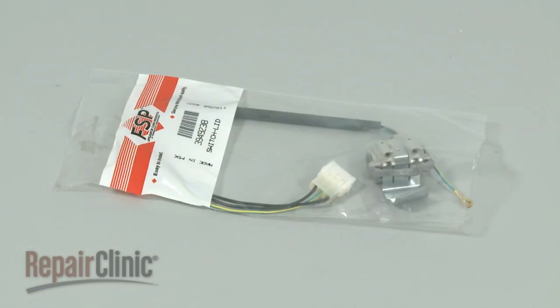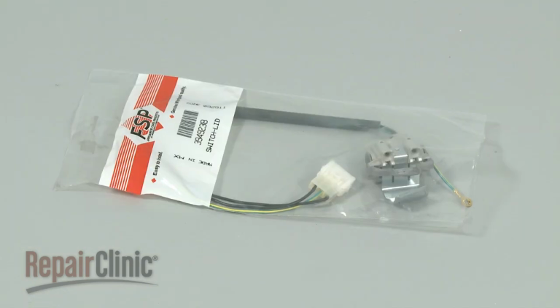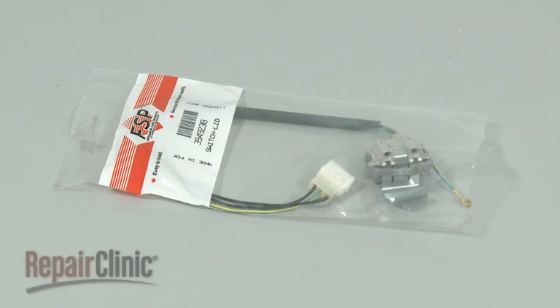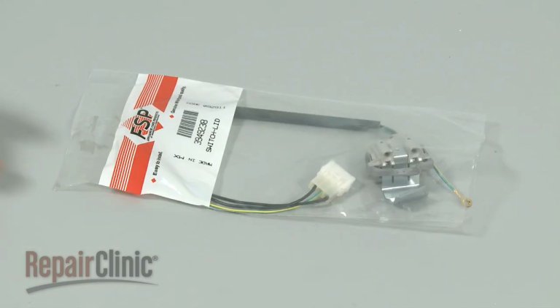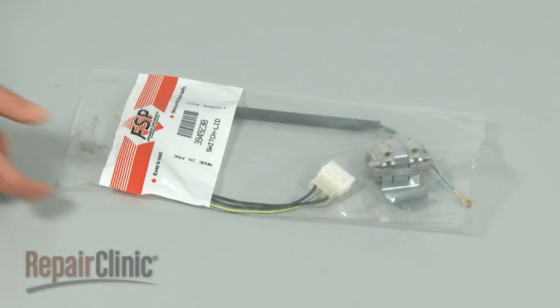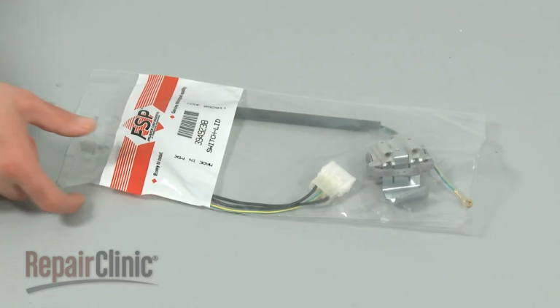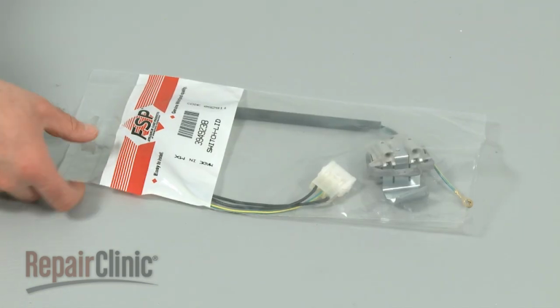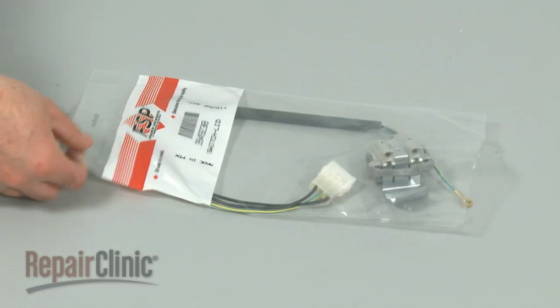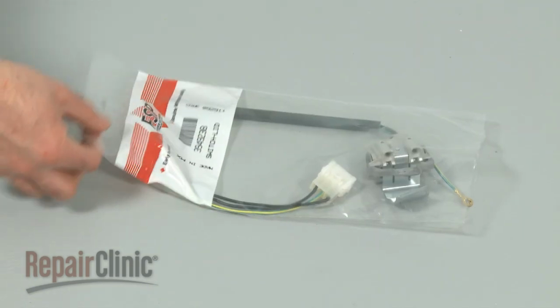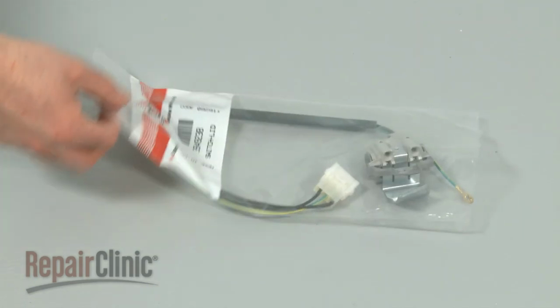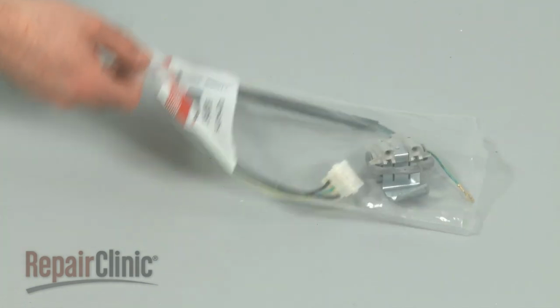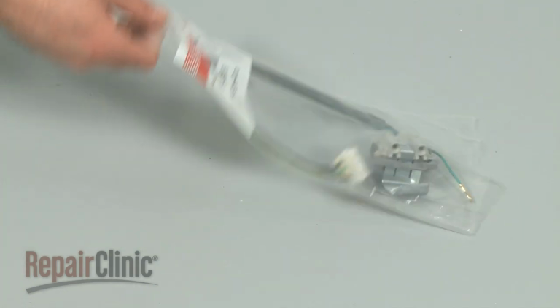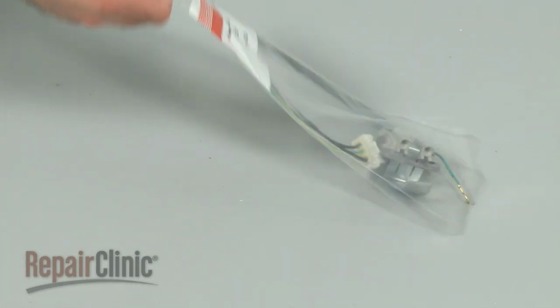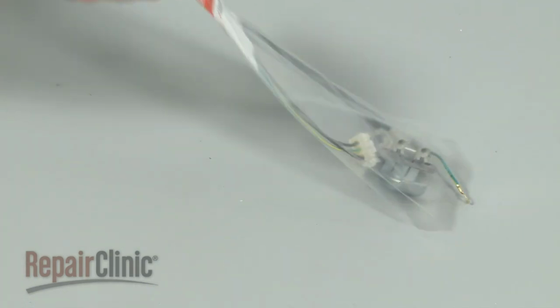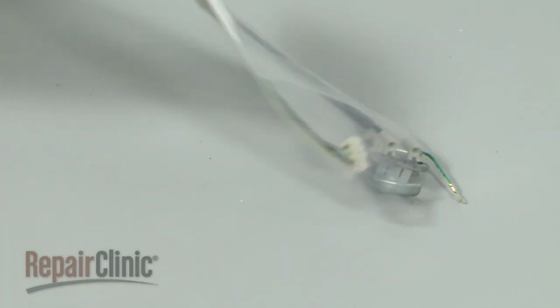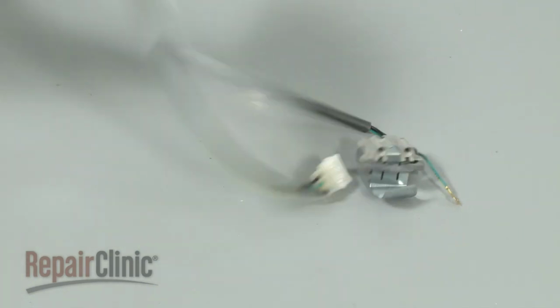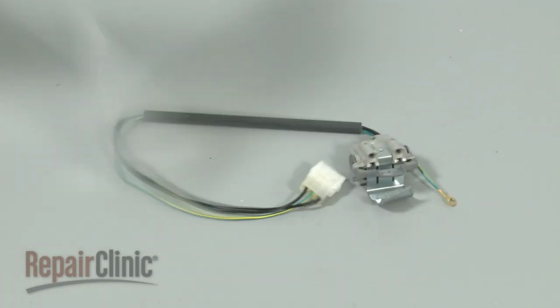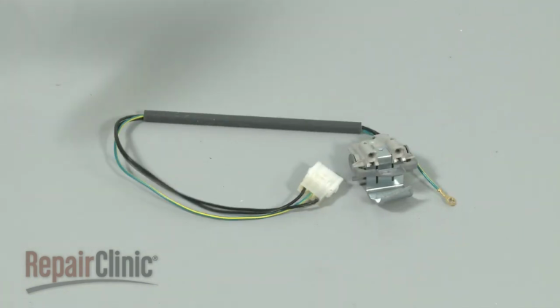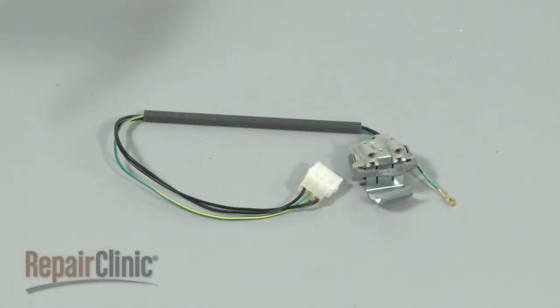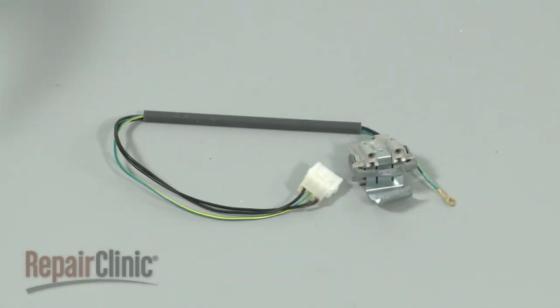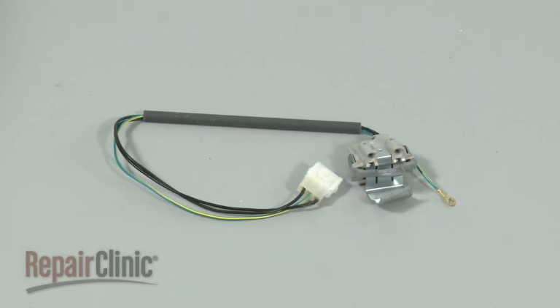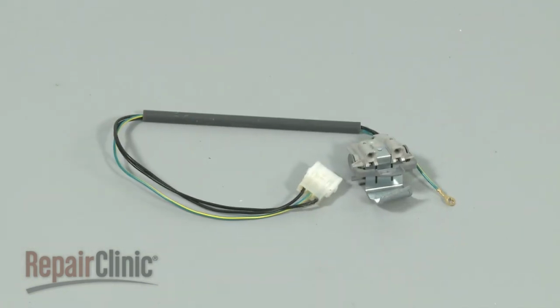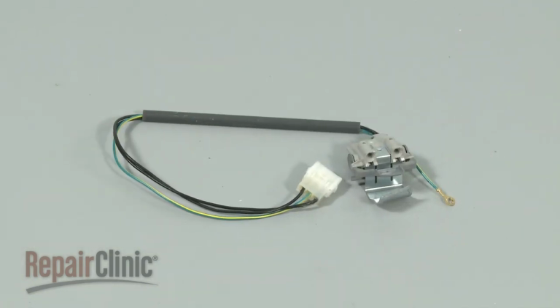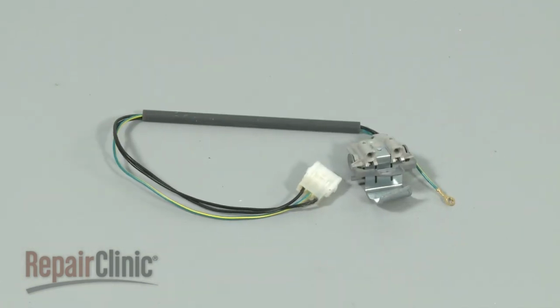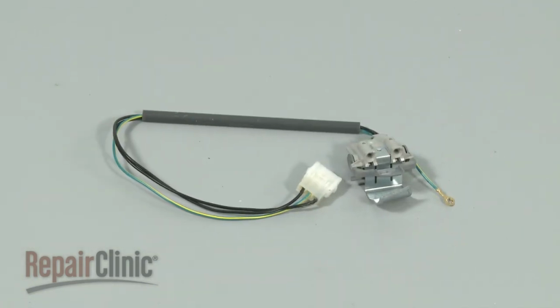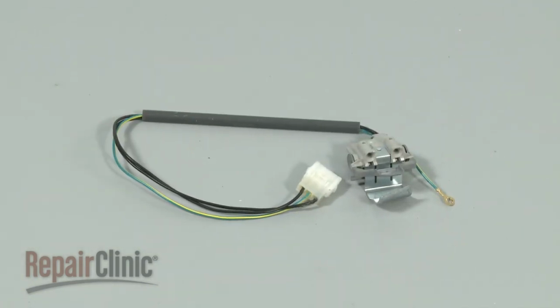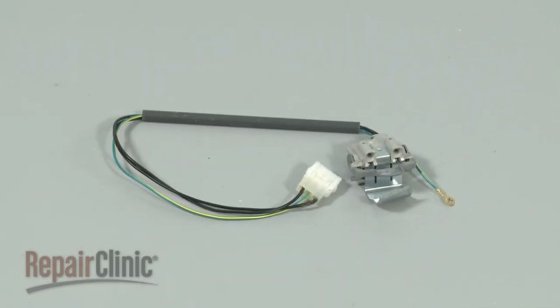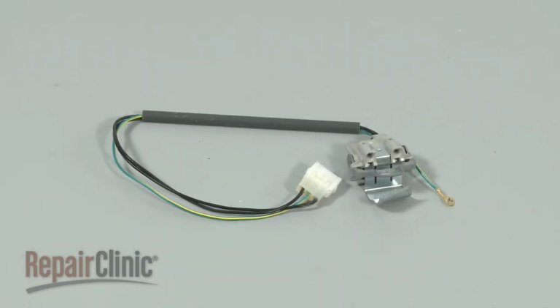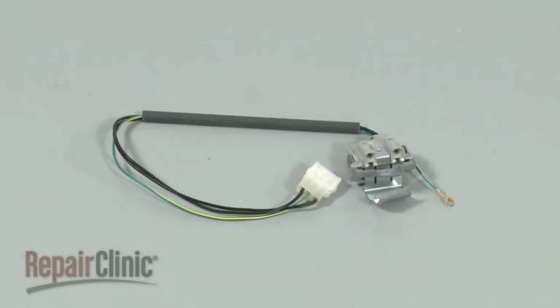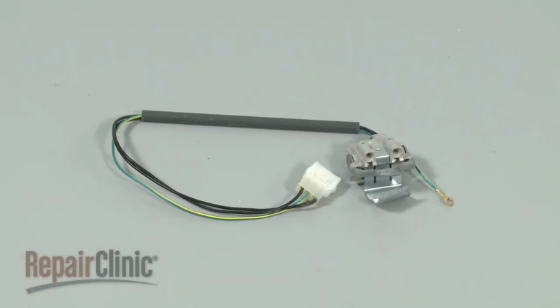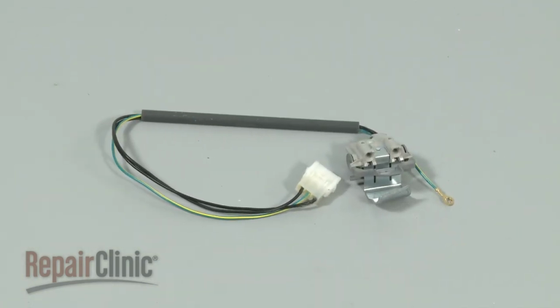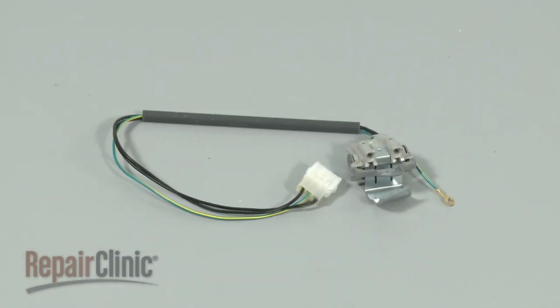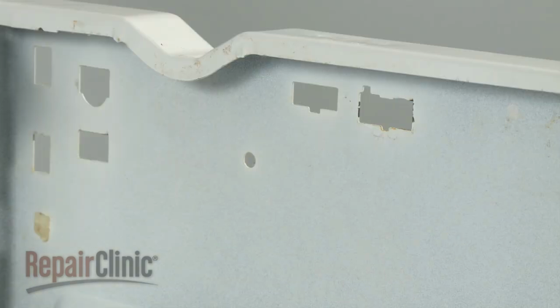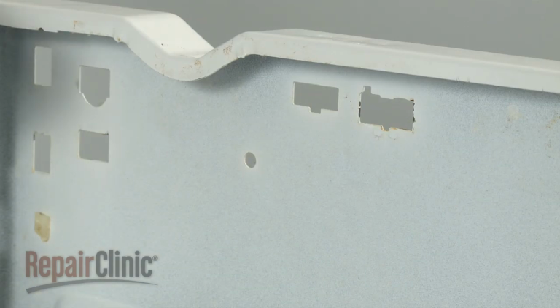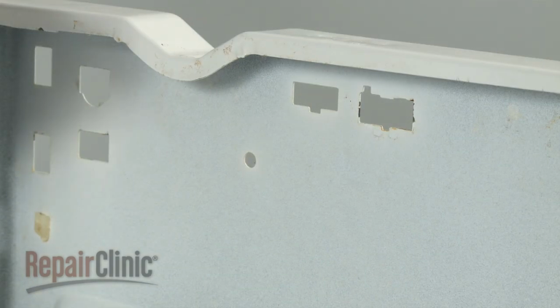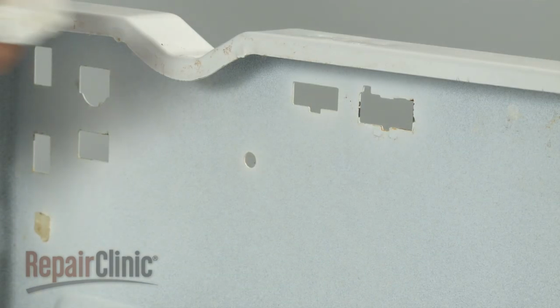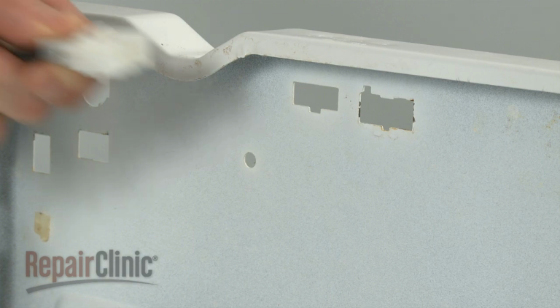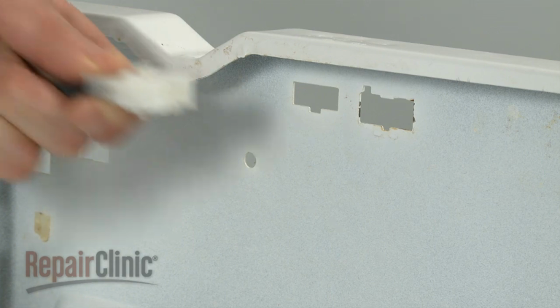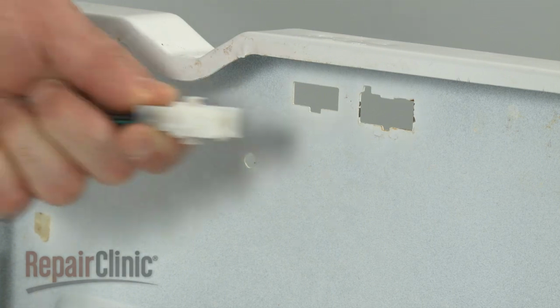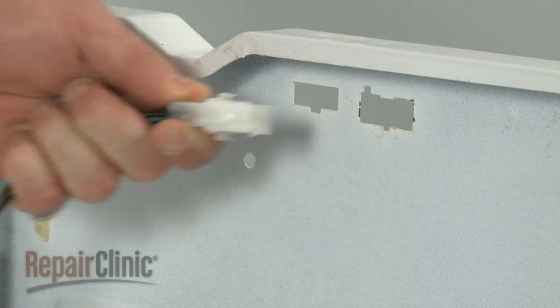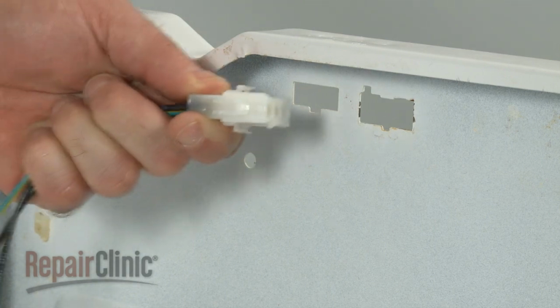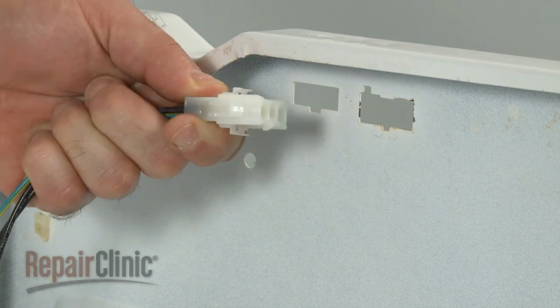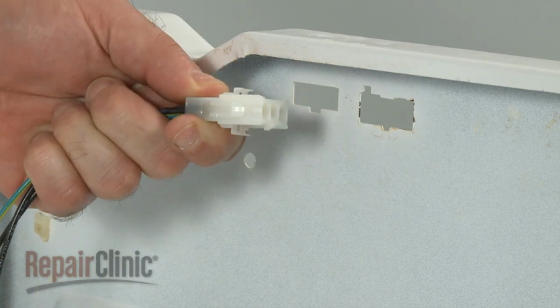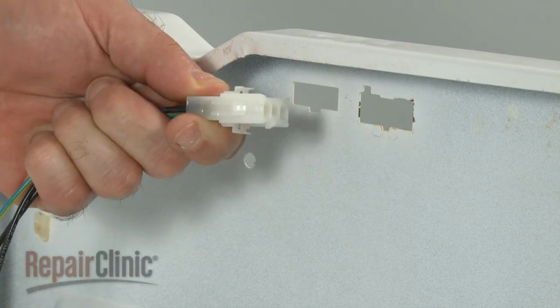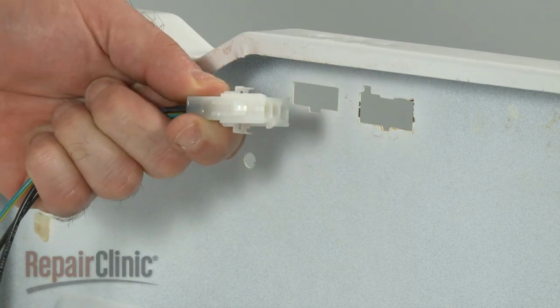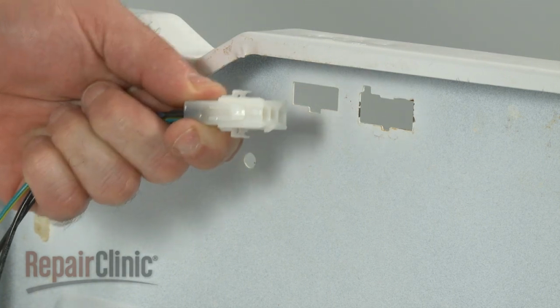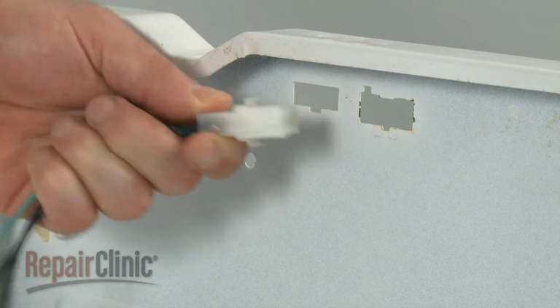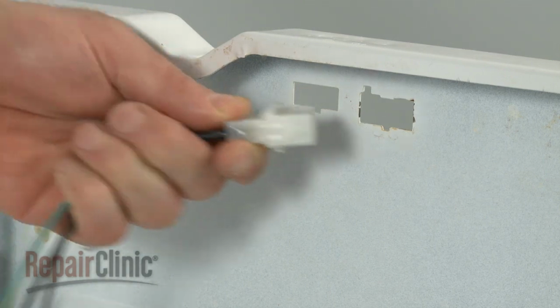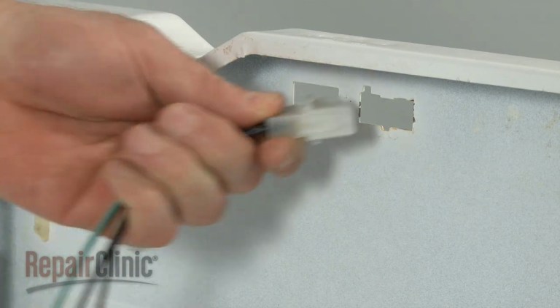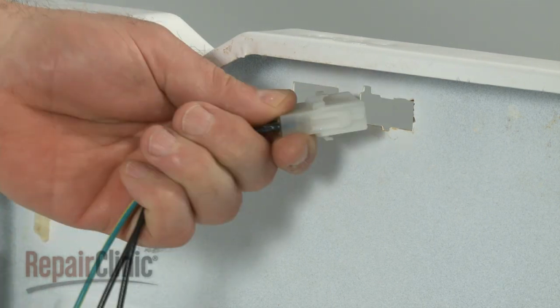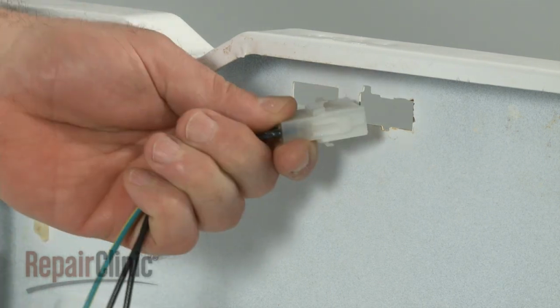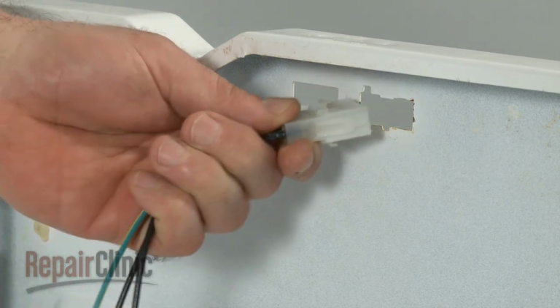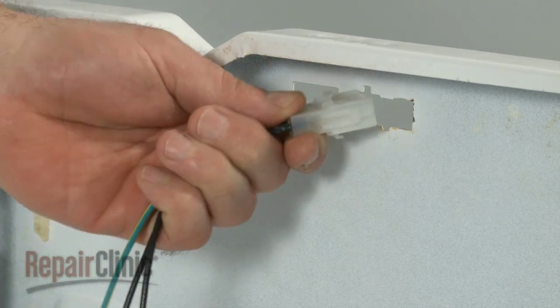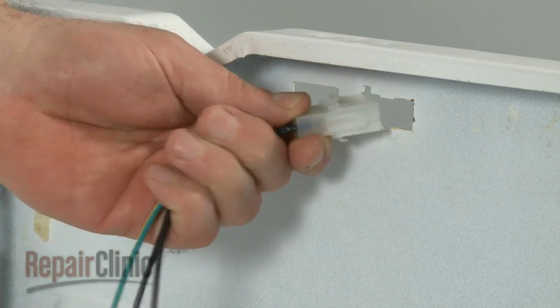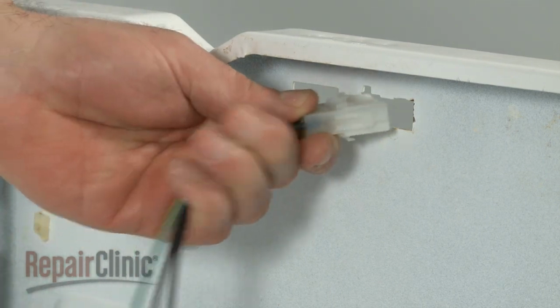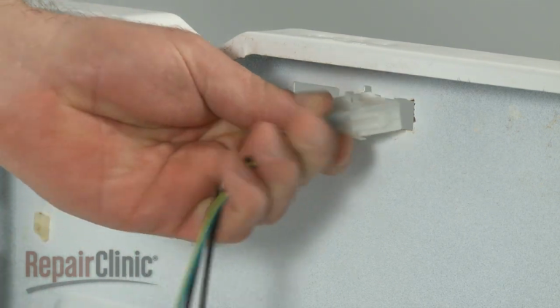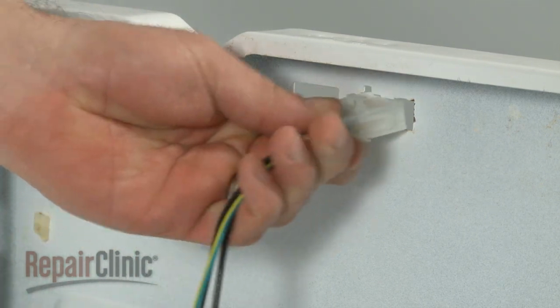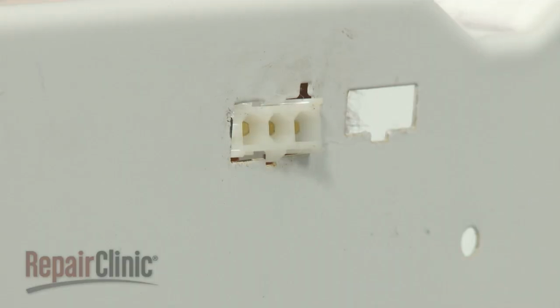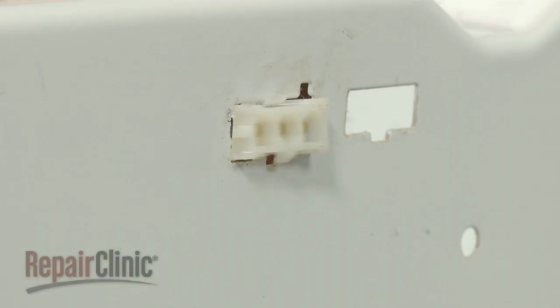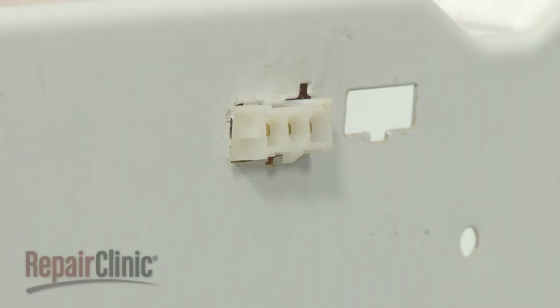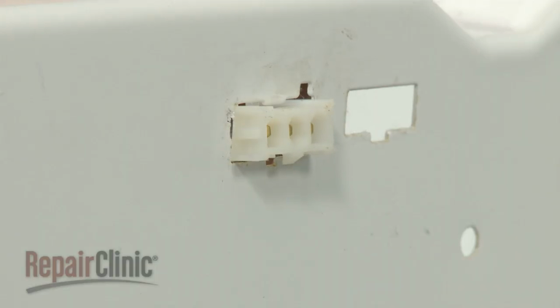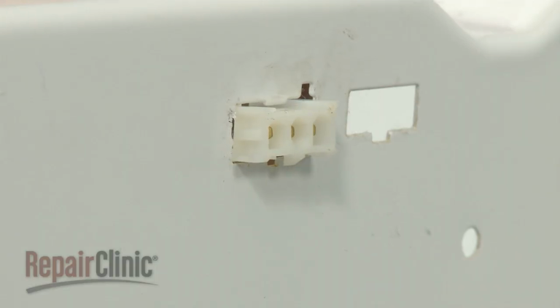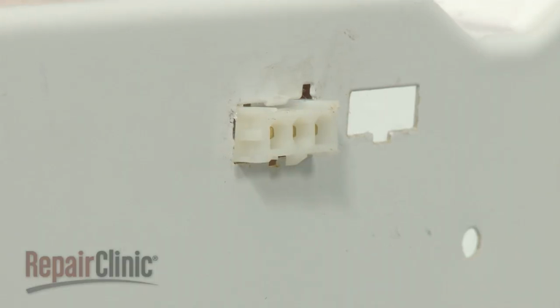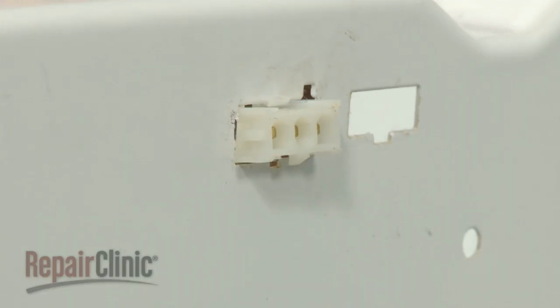Remove the old lid switch by using pliers to evenly squeeze both sides of the wire connector. You're now ready to install the new lid switch assembly. Snap the wire connector of the new lid switch assembly into place.